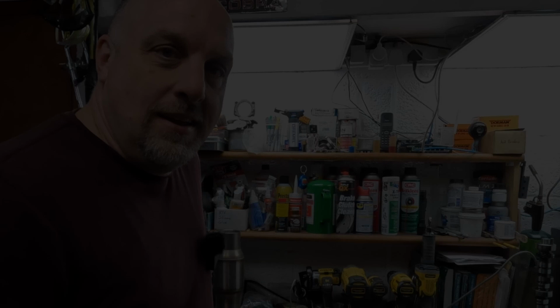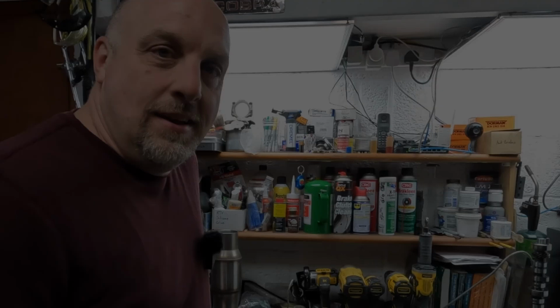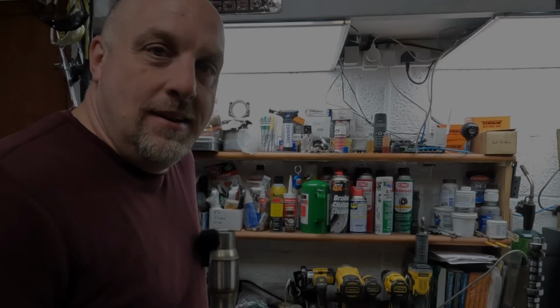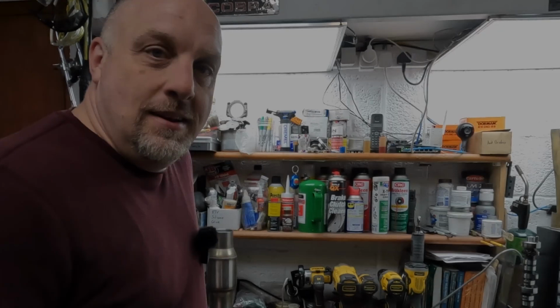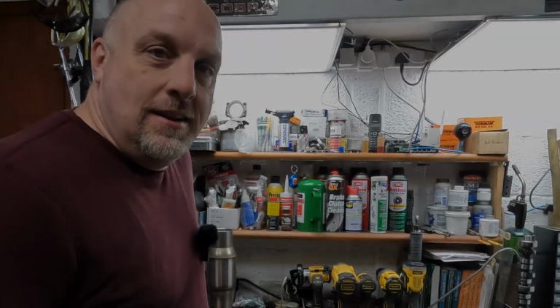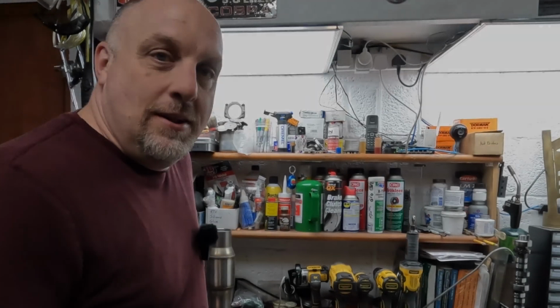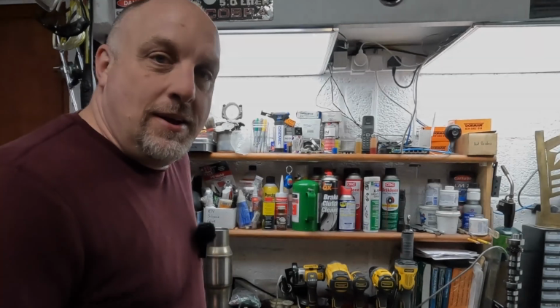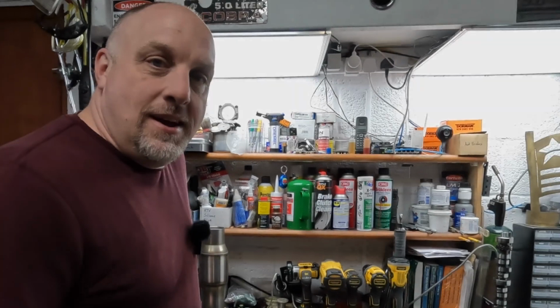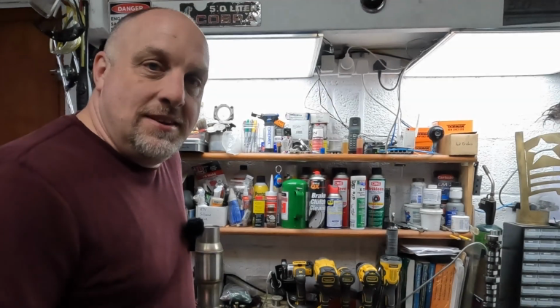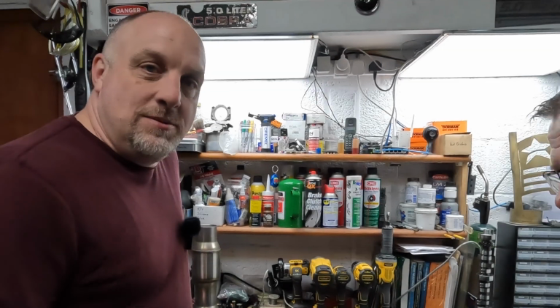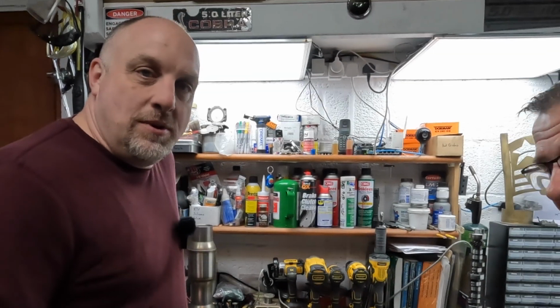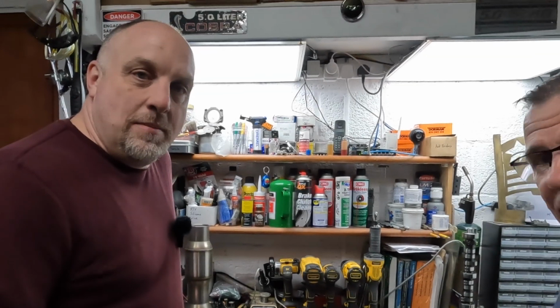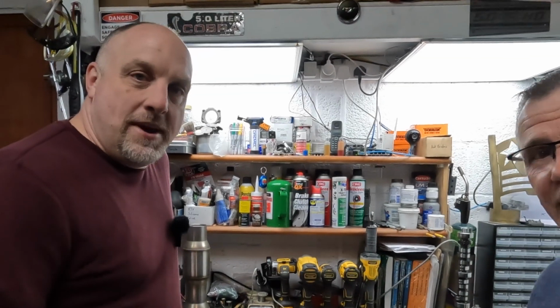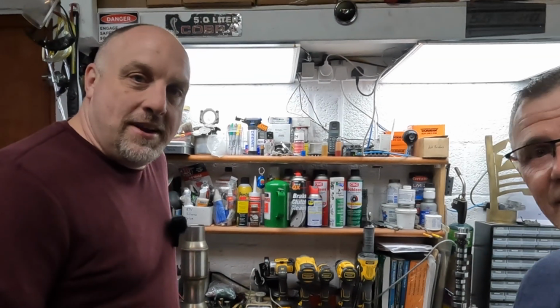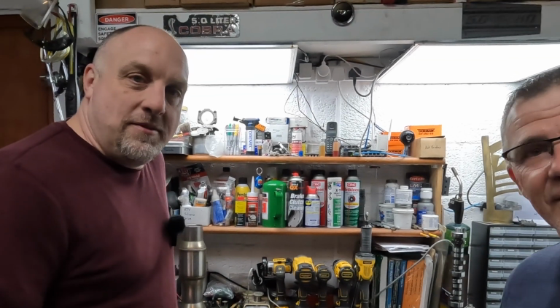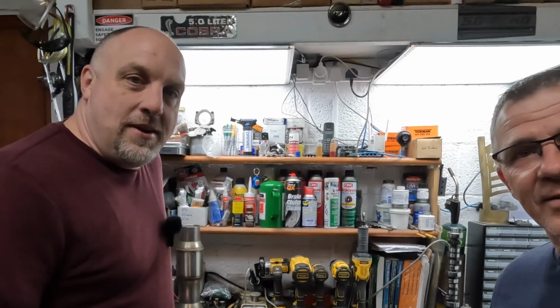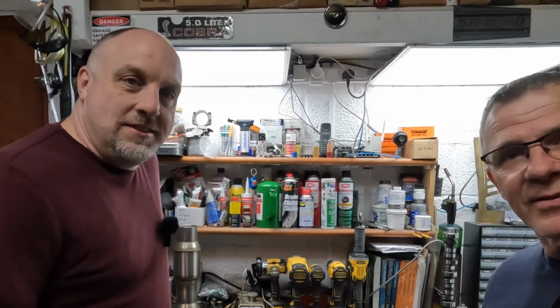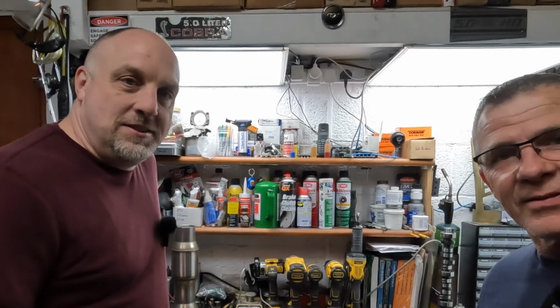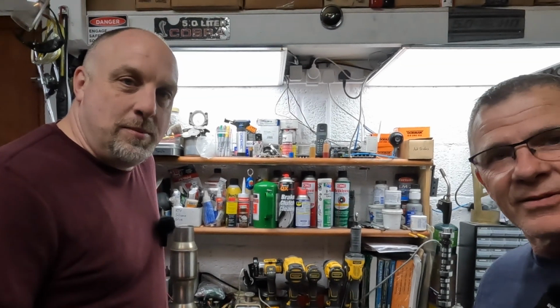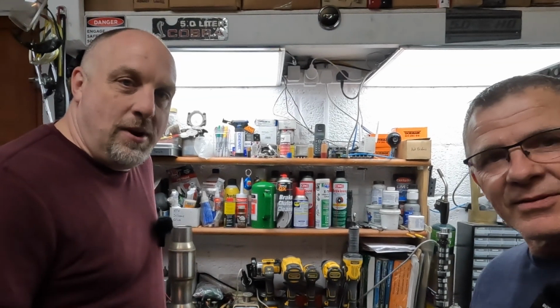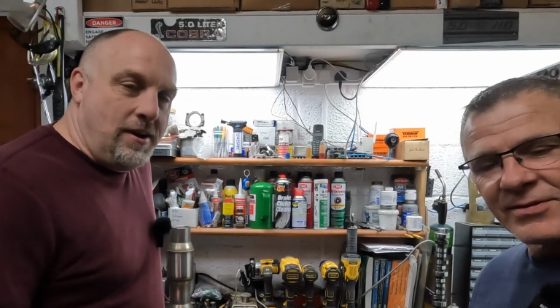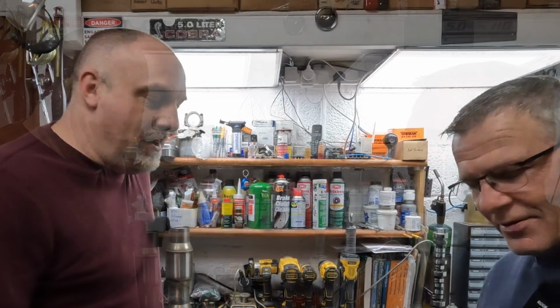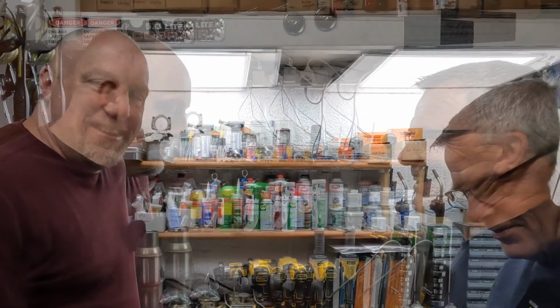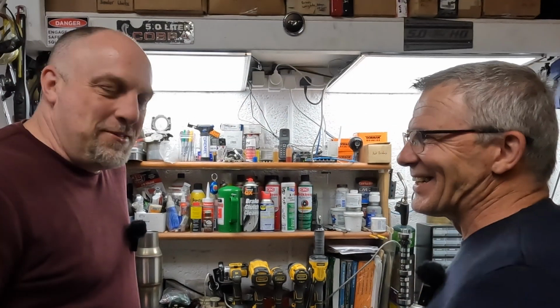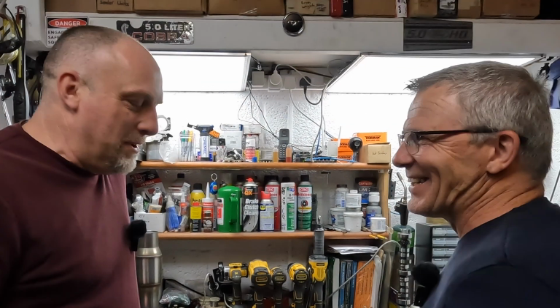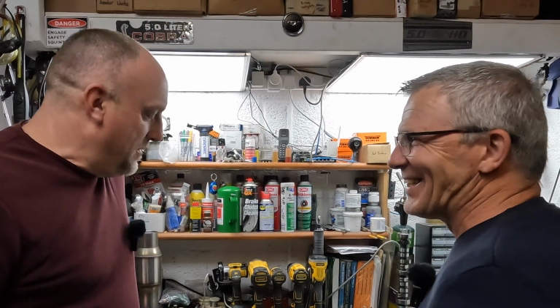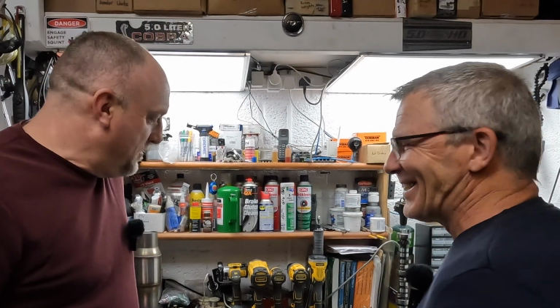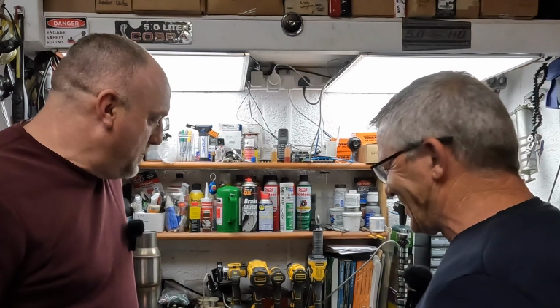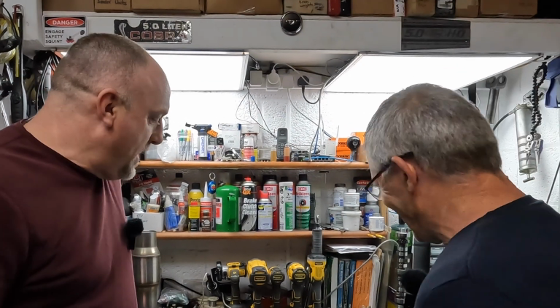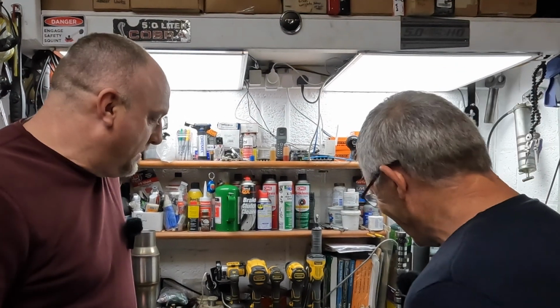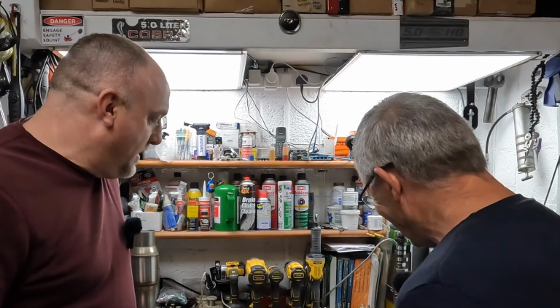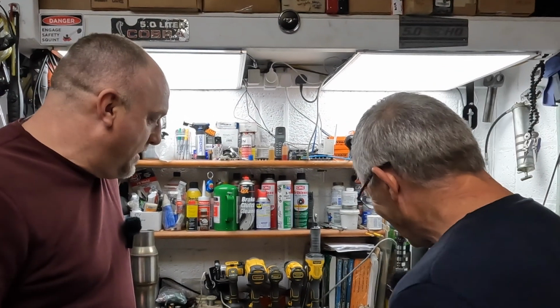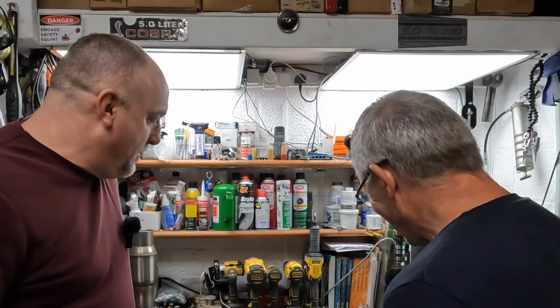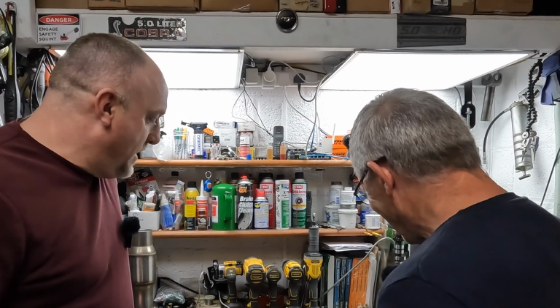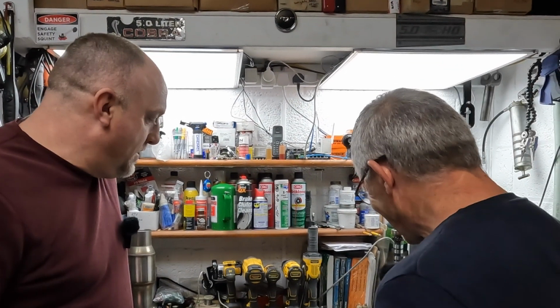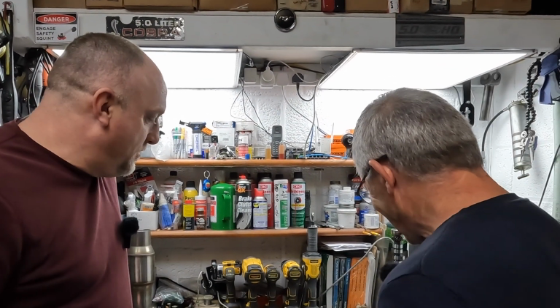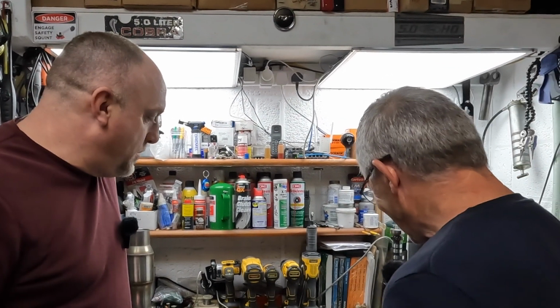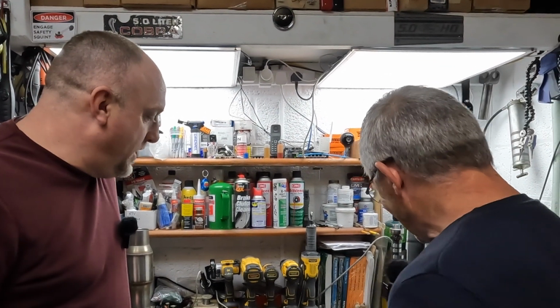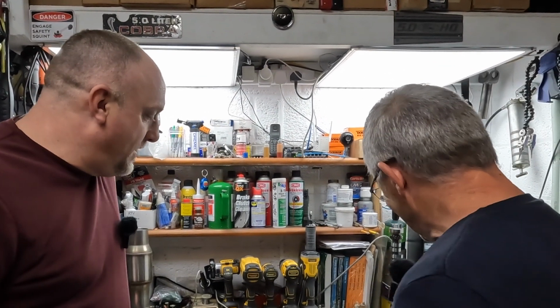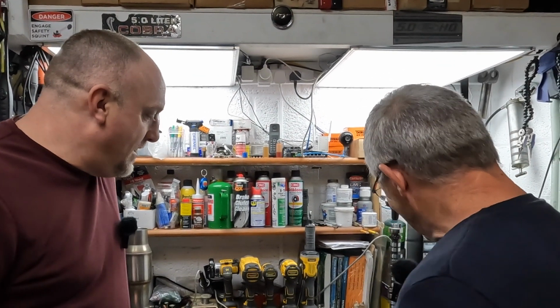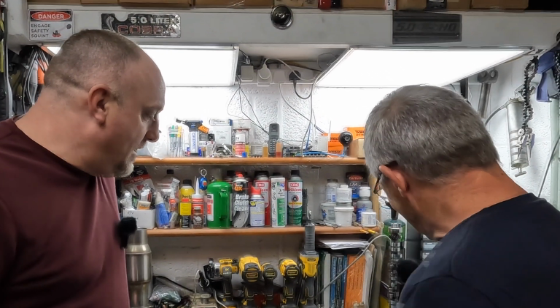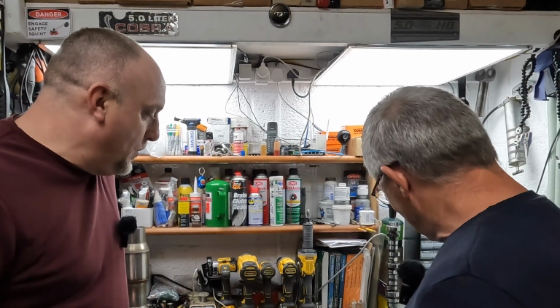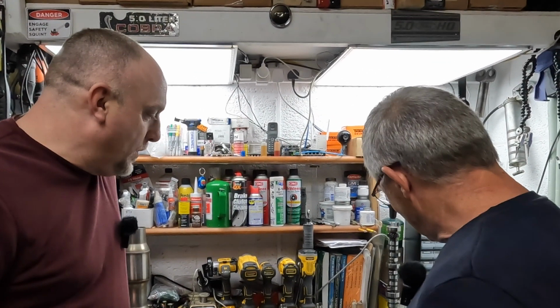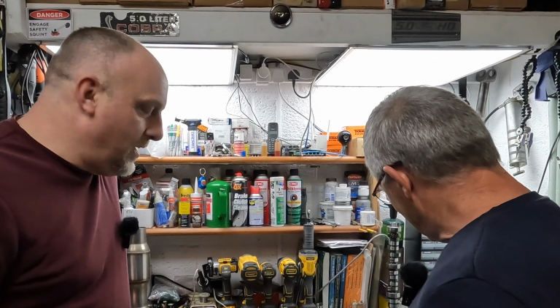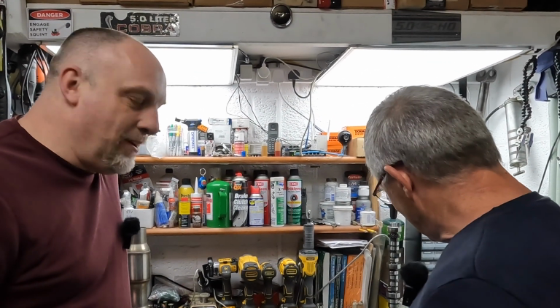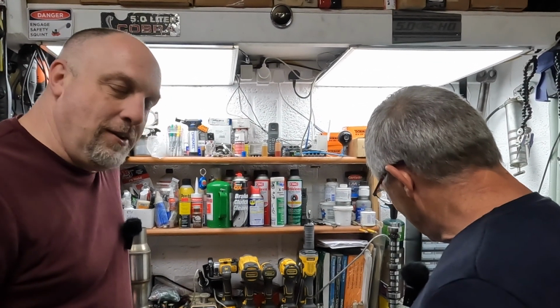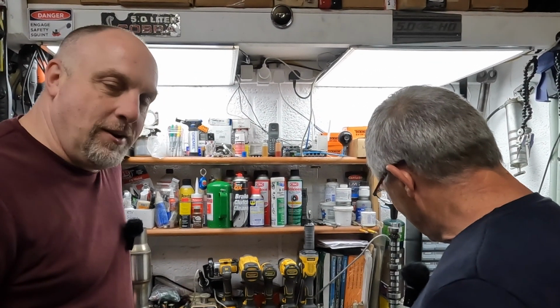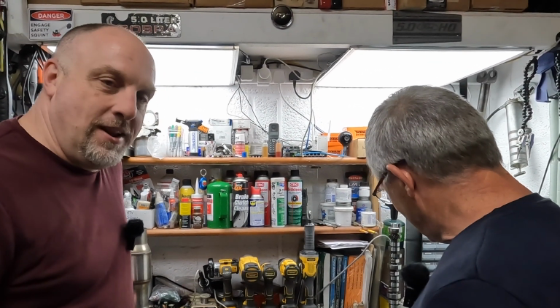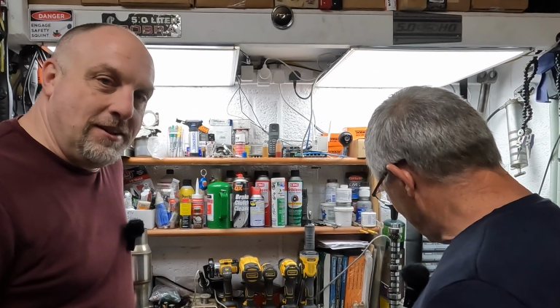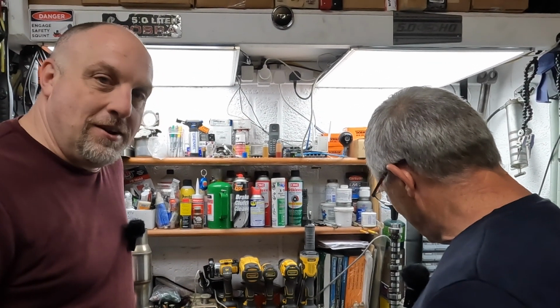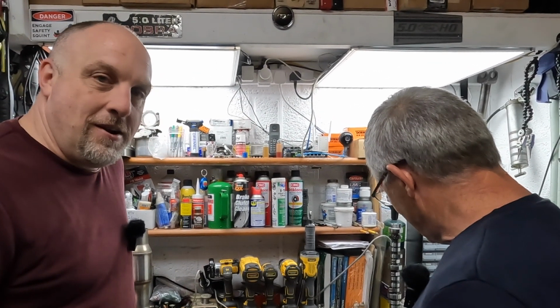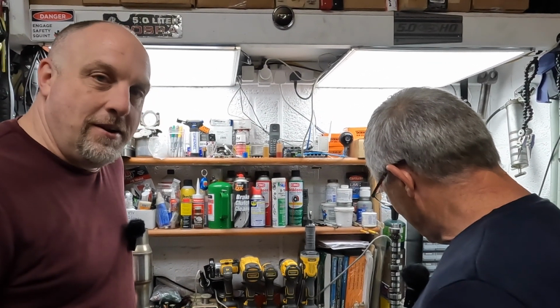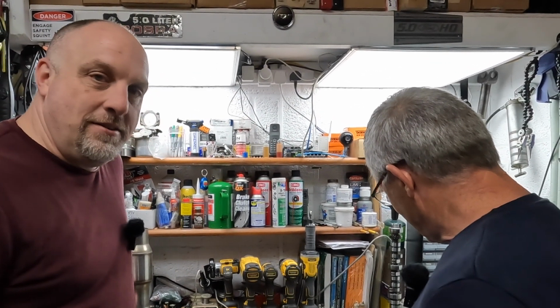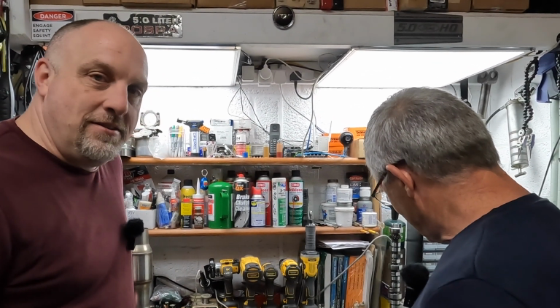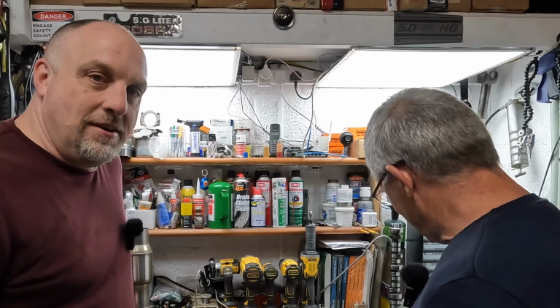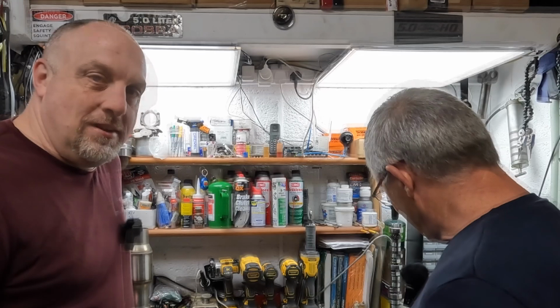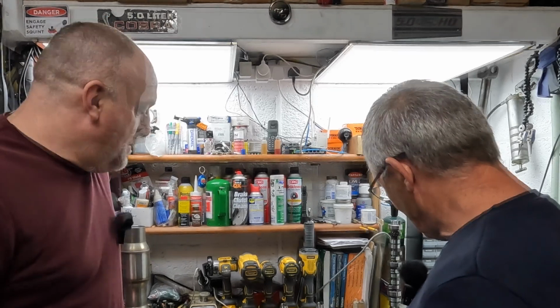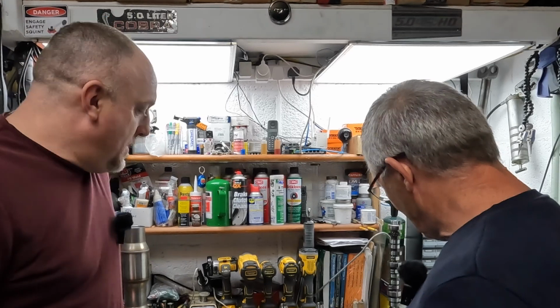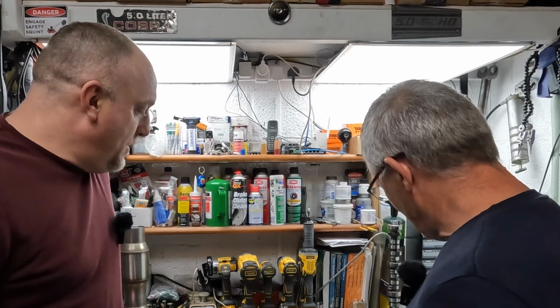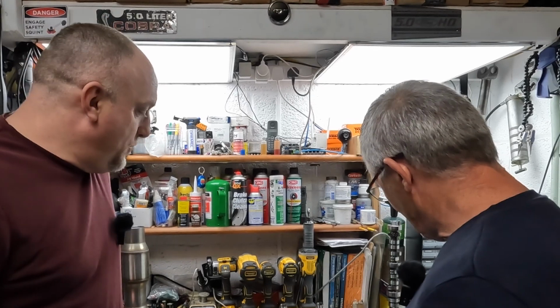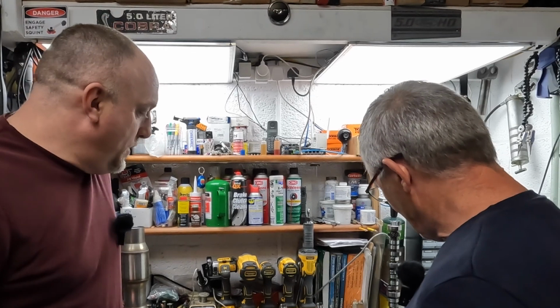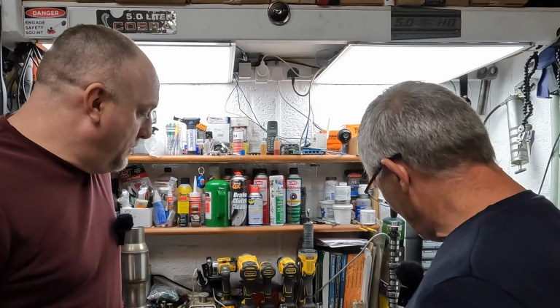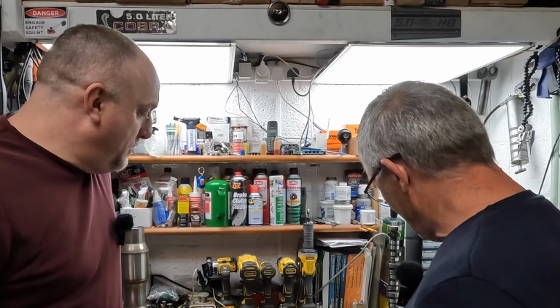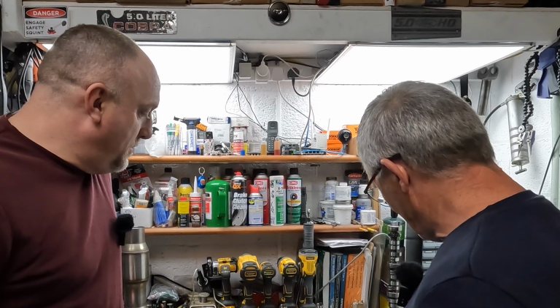Hello guys, welcome back to Fox's Abroad. Three of us are back together again this week and we're here looking at the carnage of mile 302.